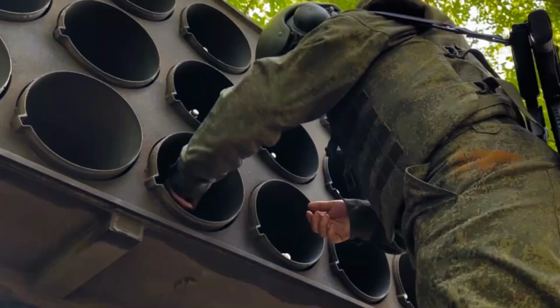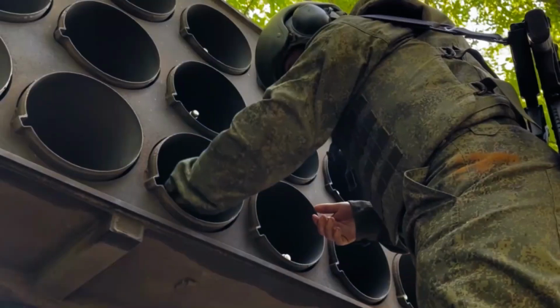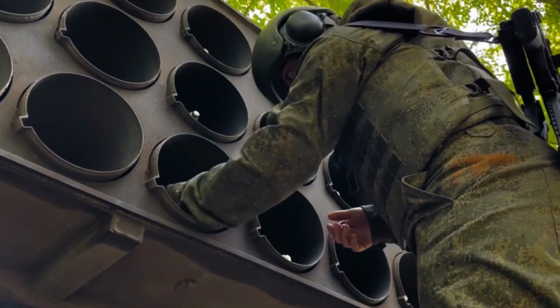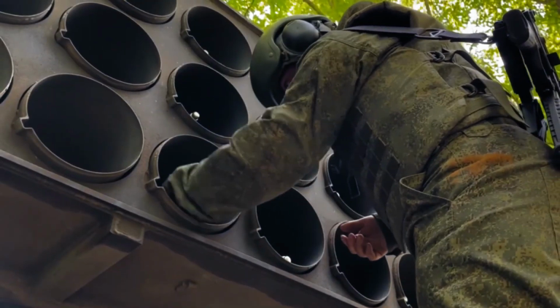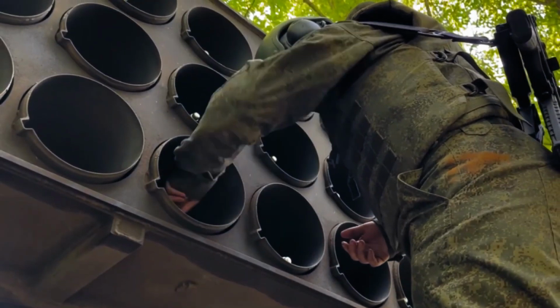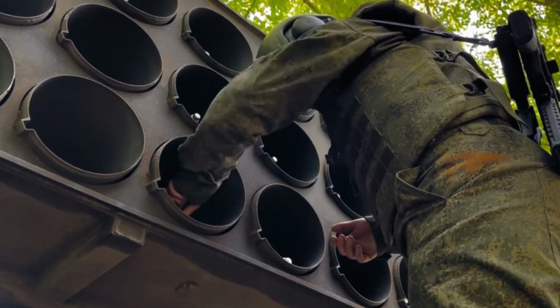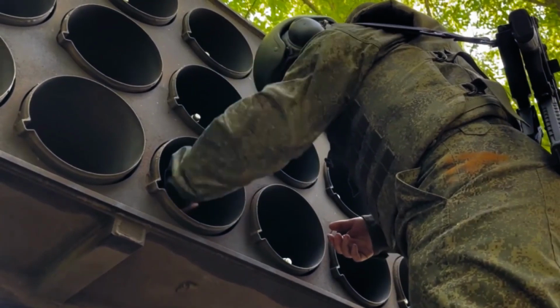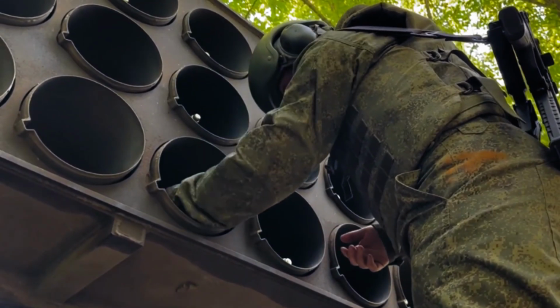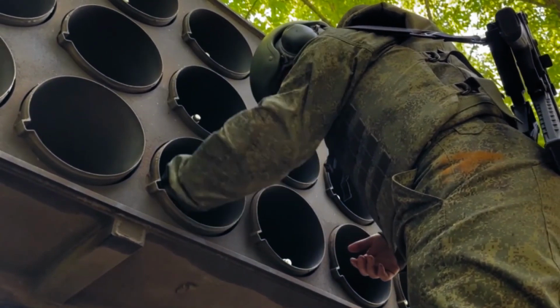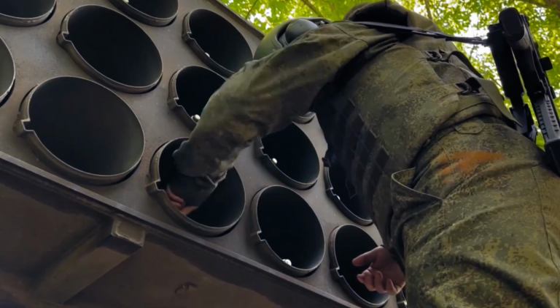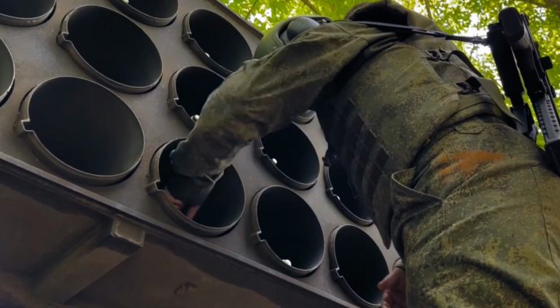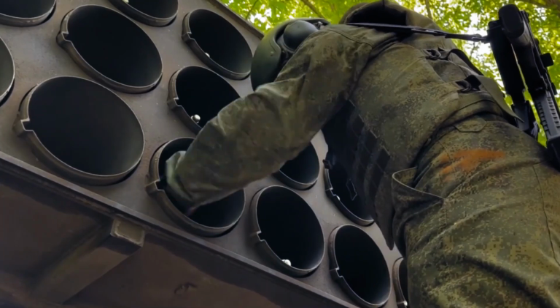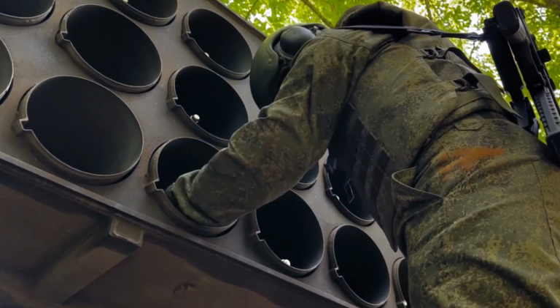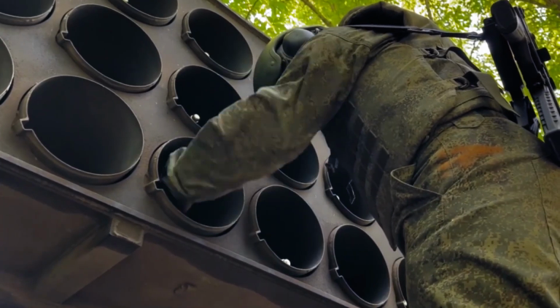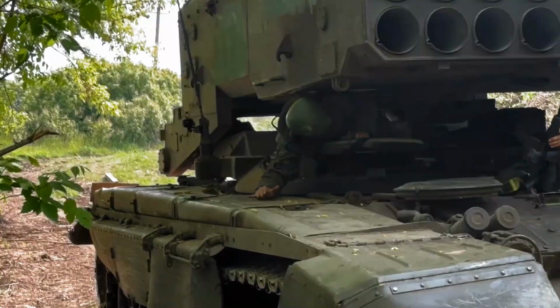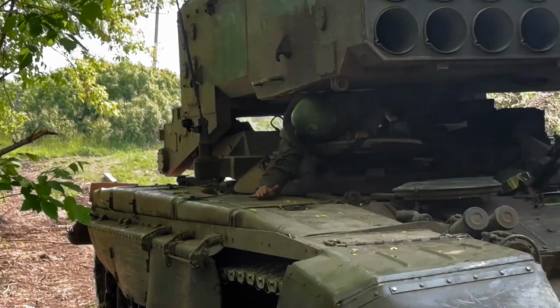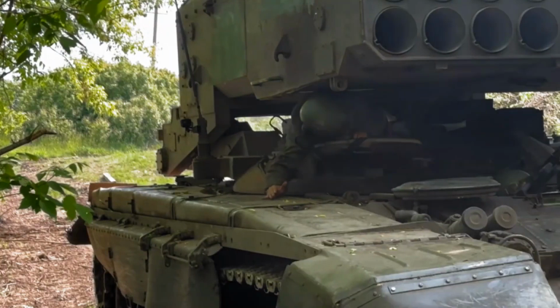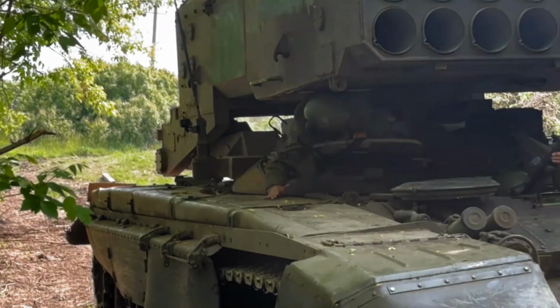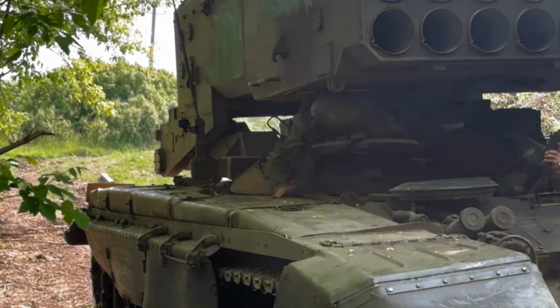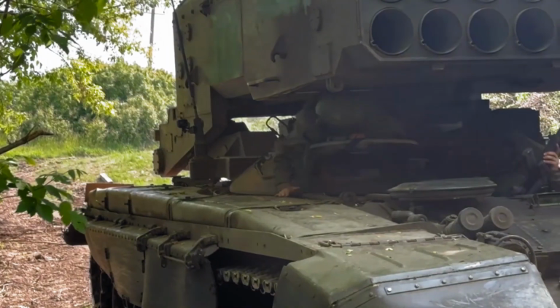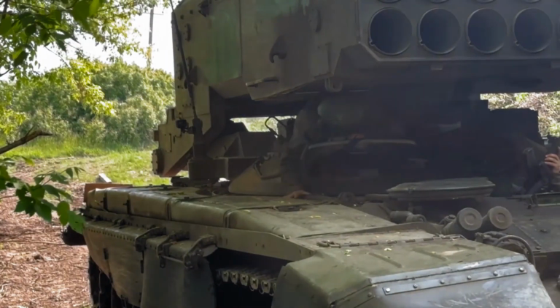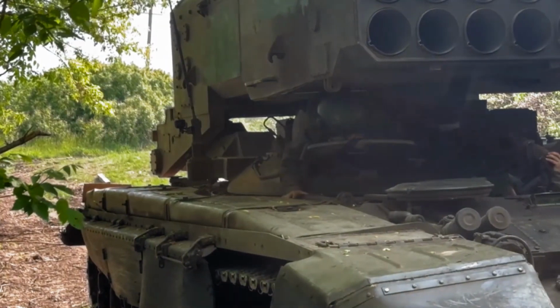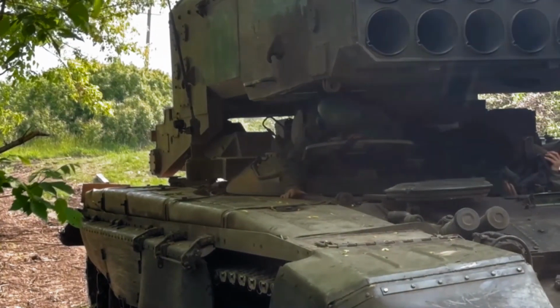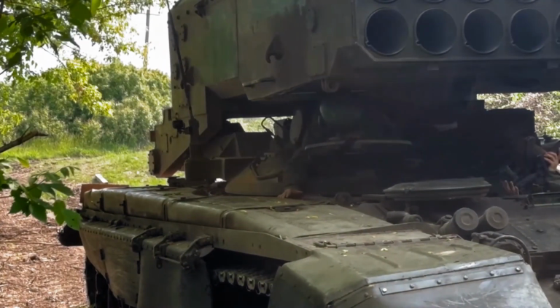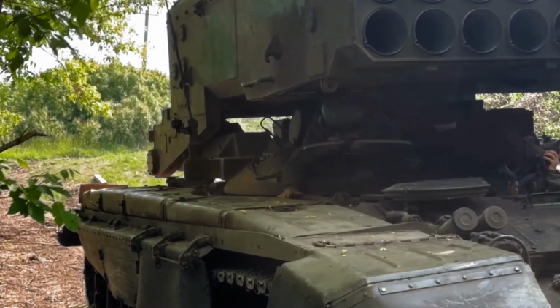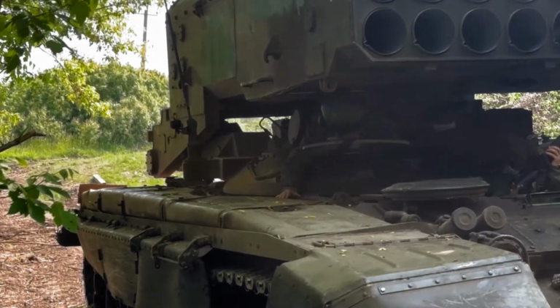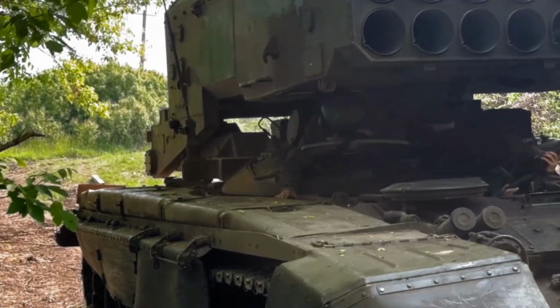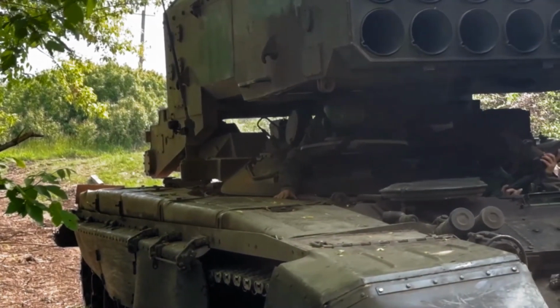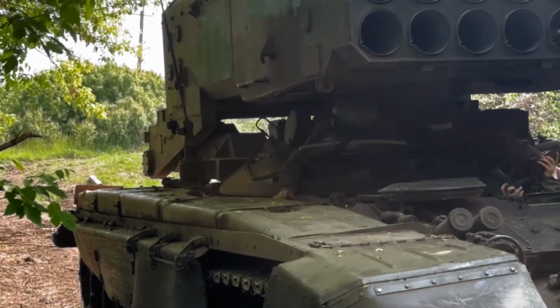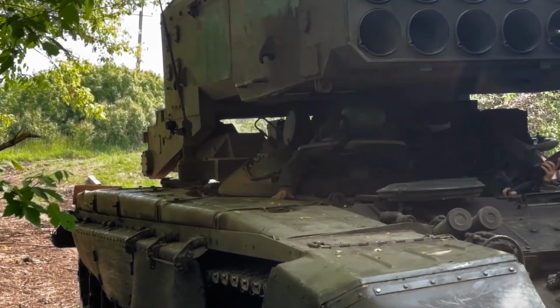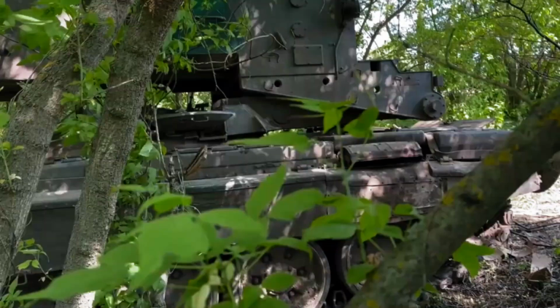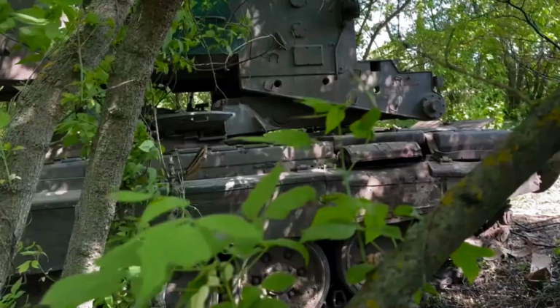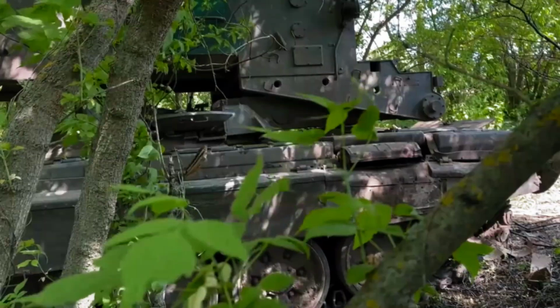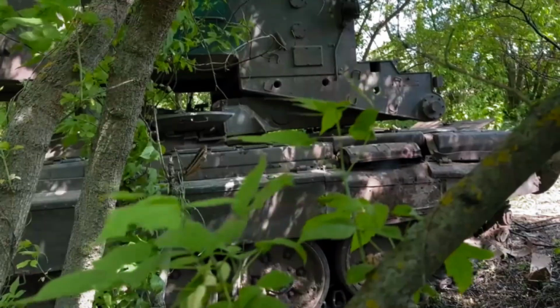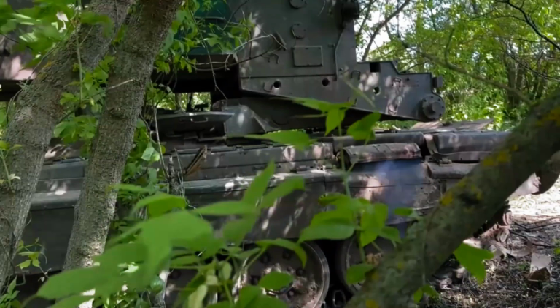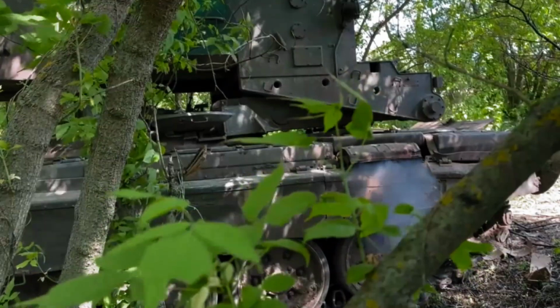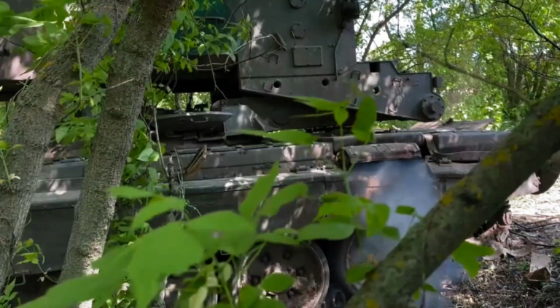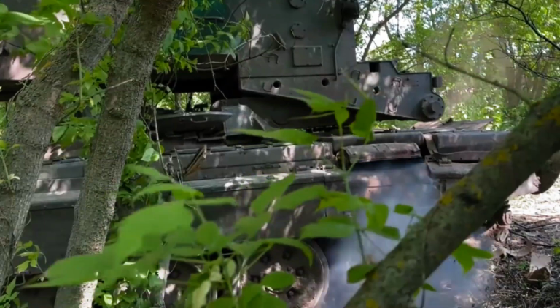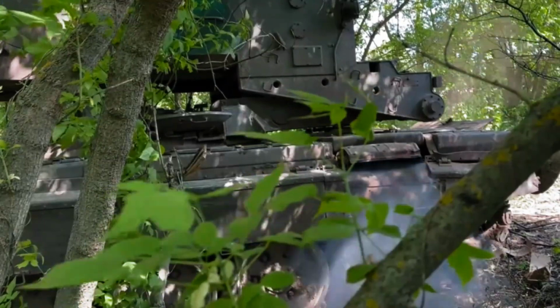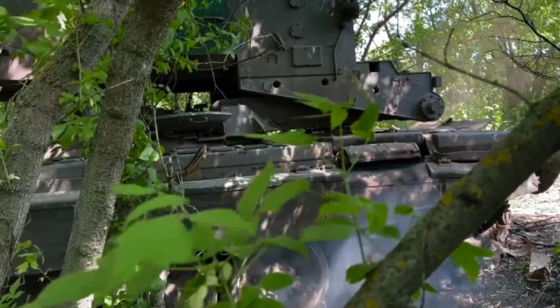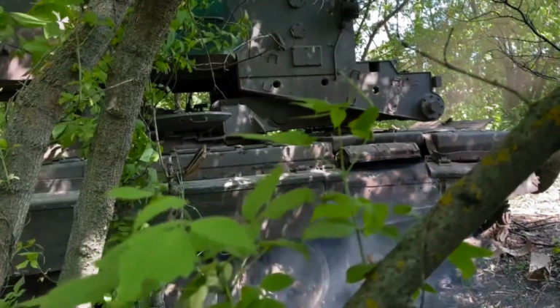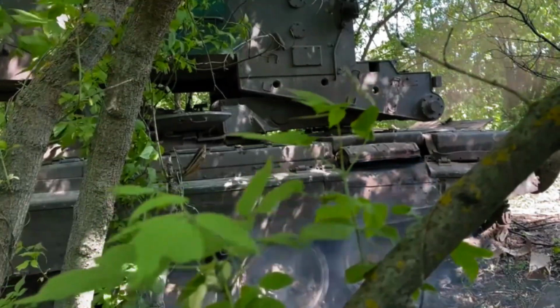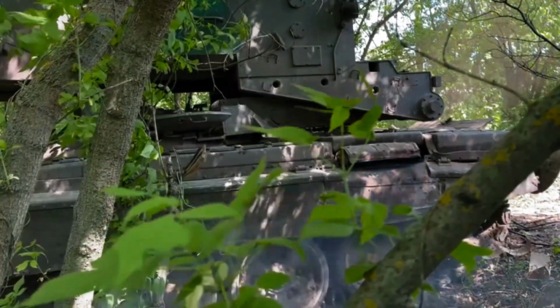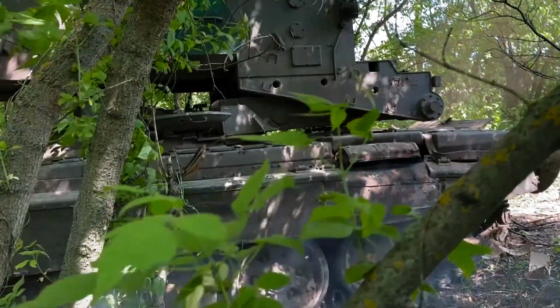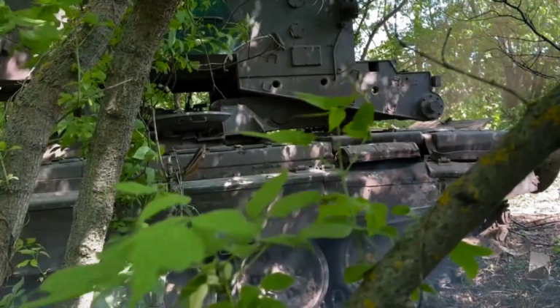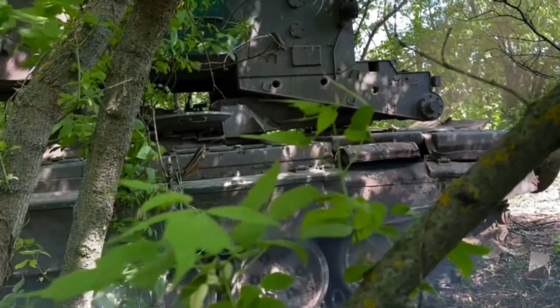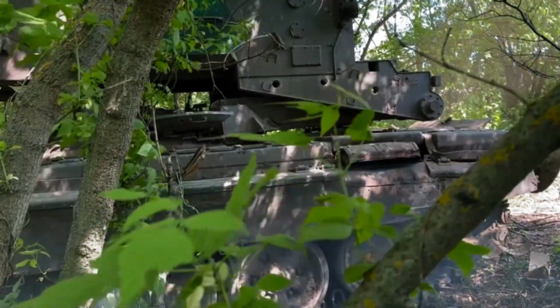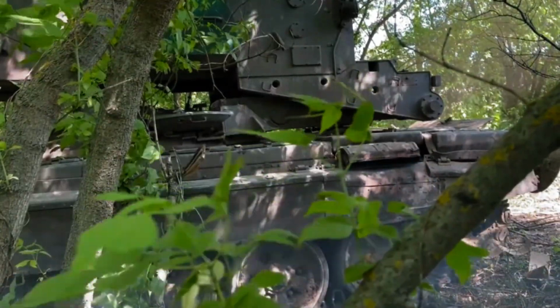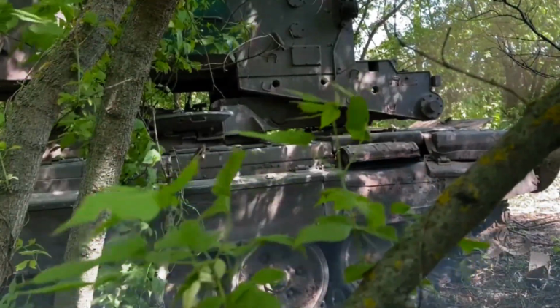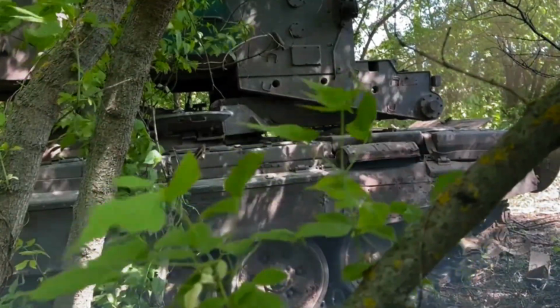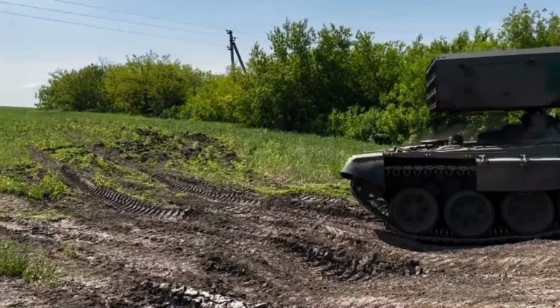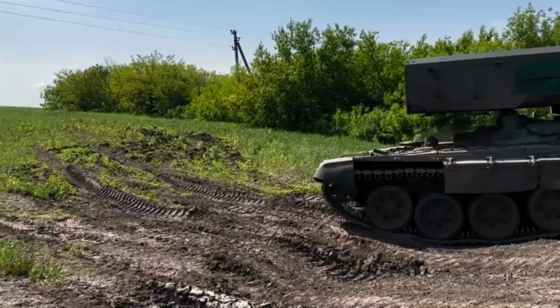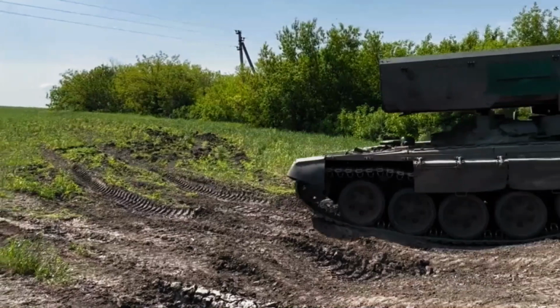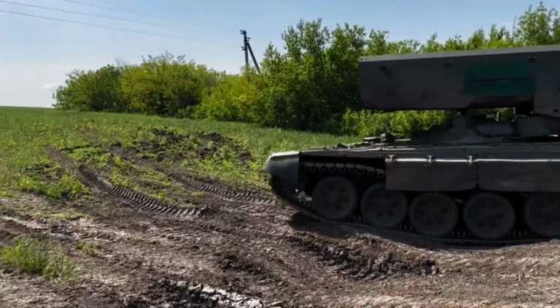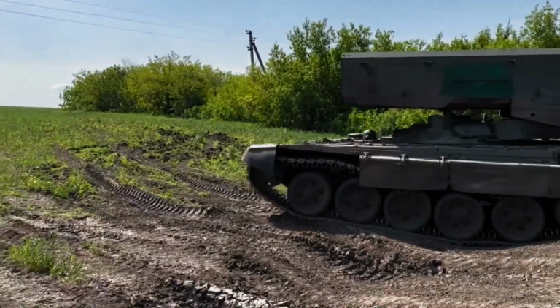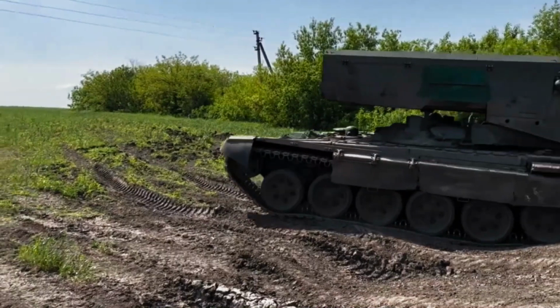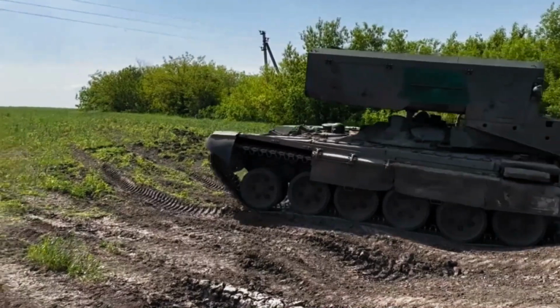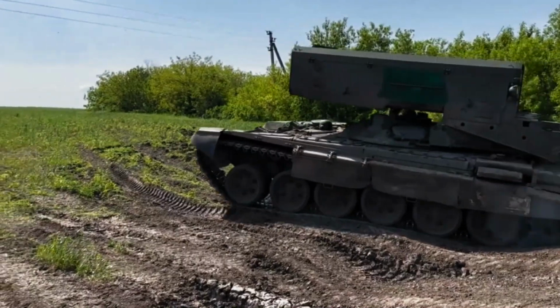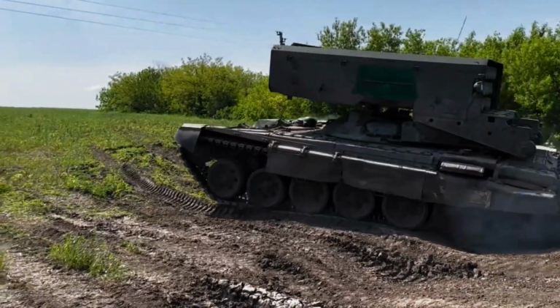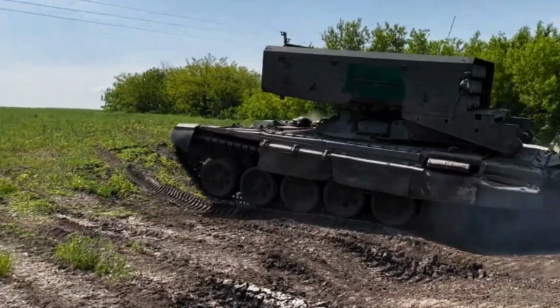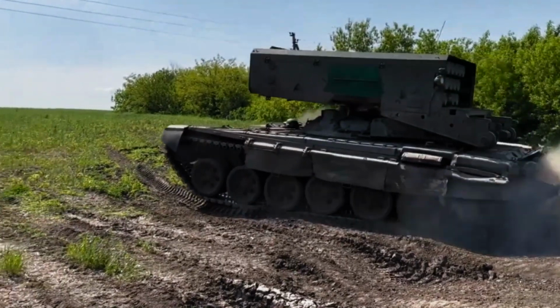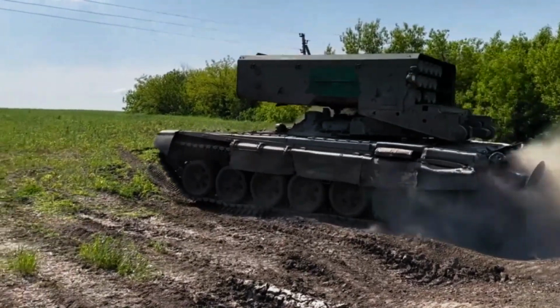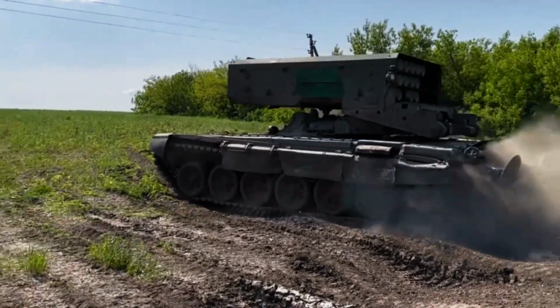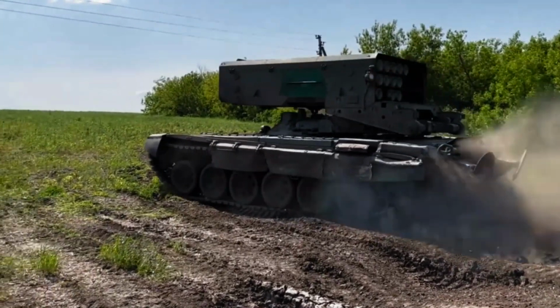The TOS-1 has been in the news lately for its deployment in the Russian-Ukraine war, where the system's performance has been questionable.